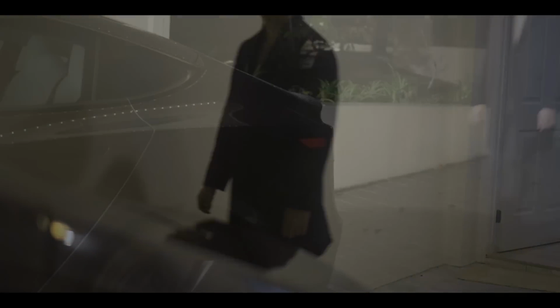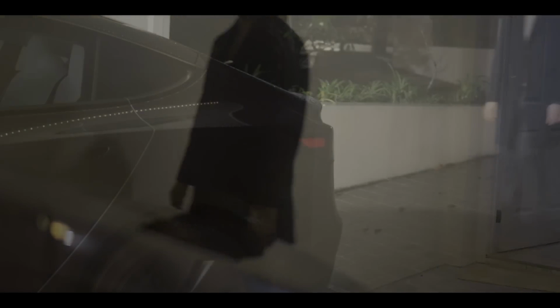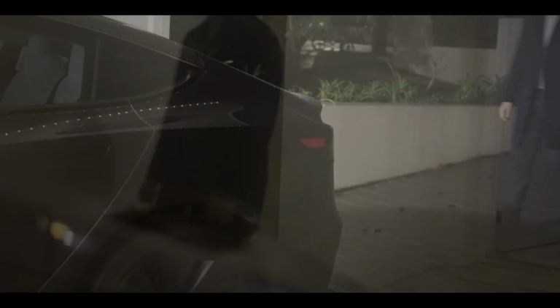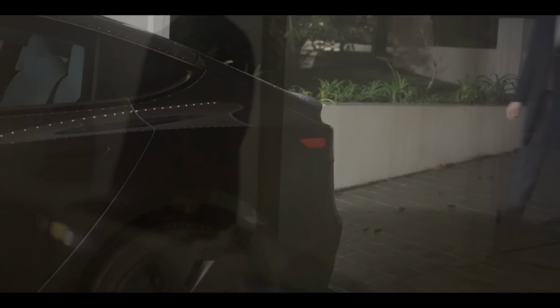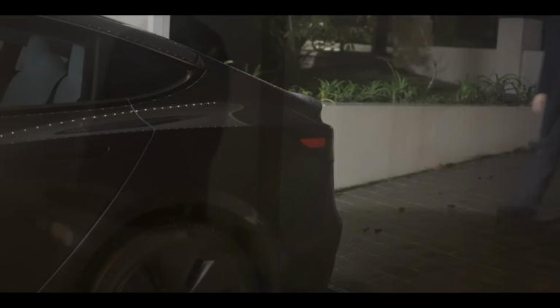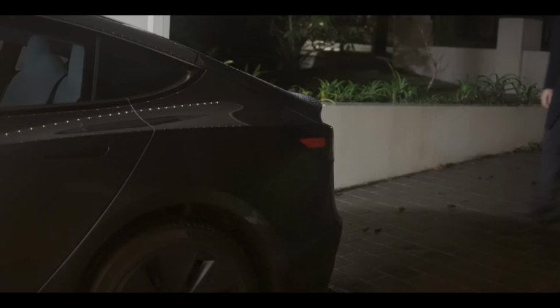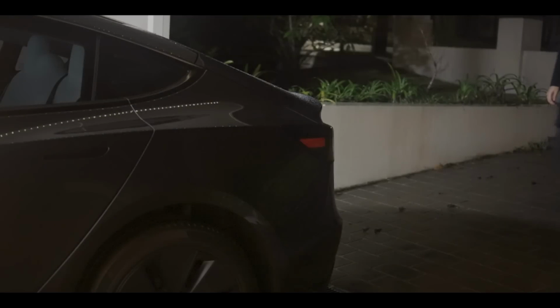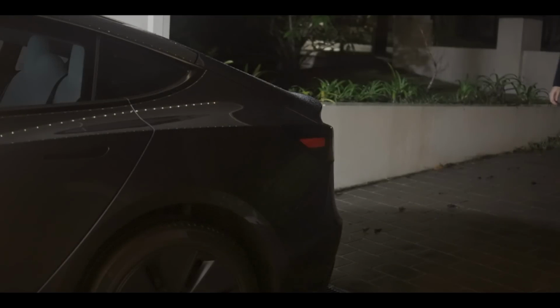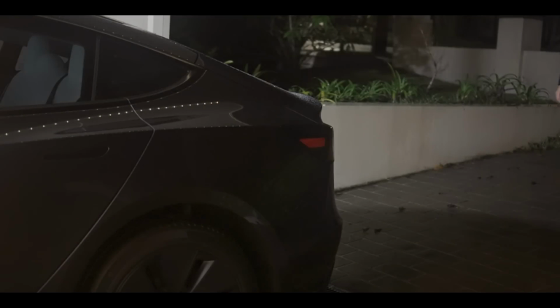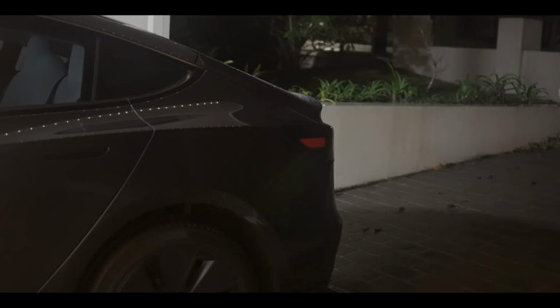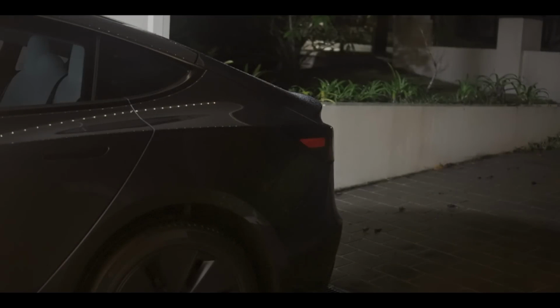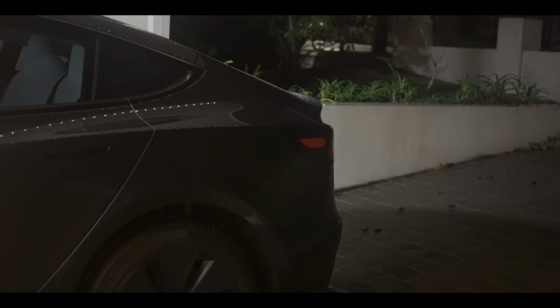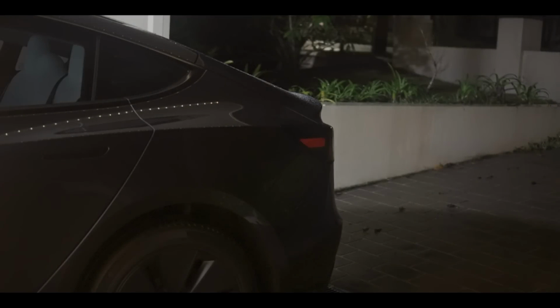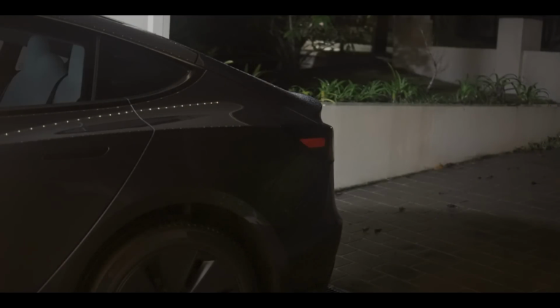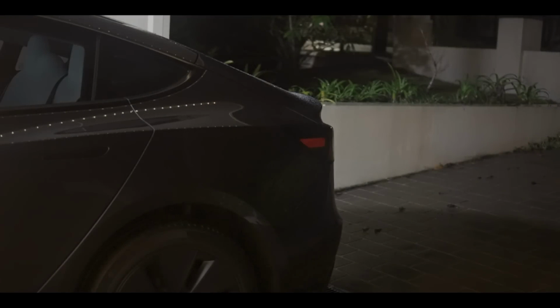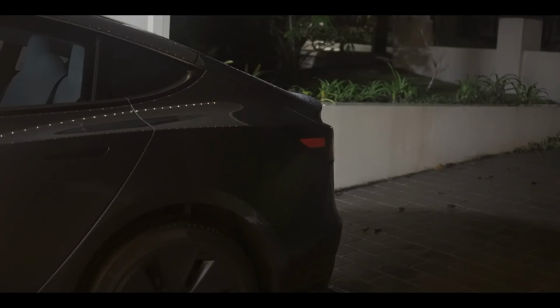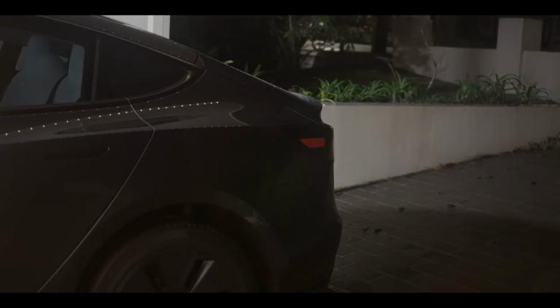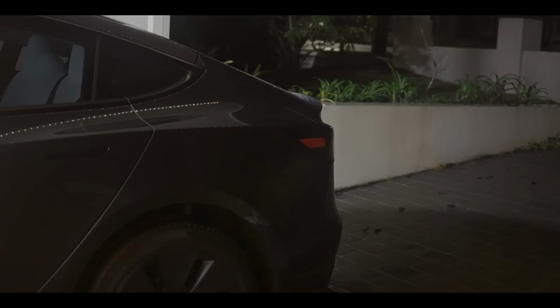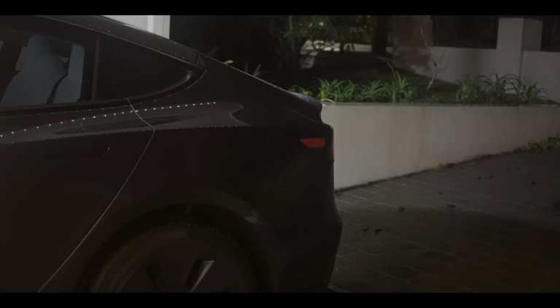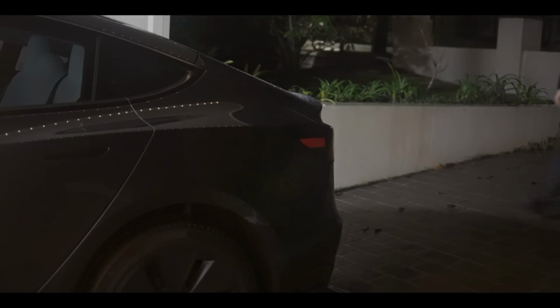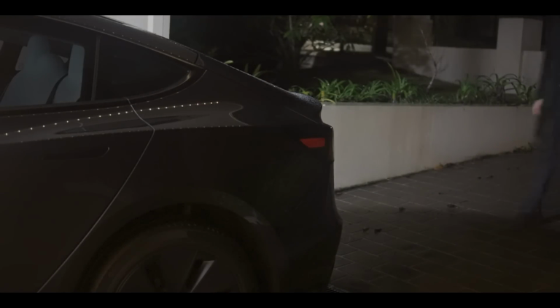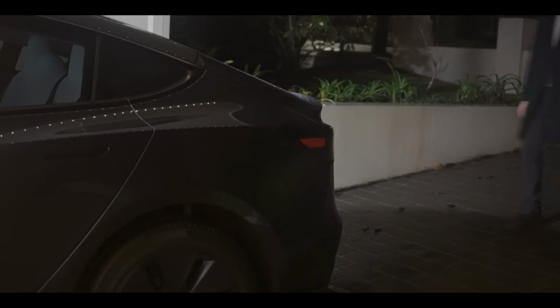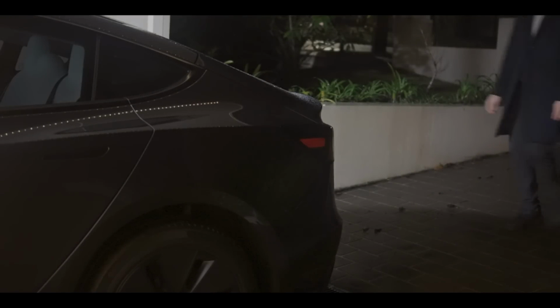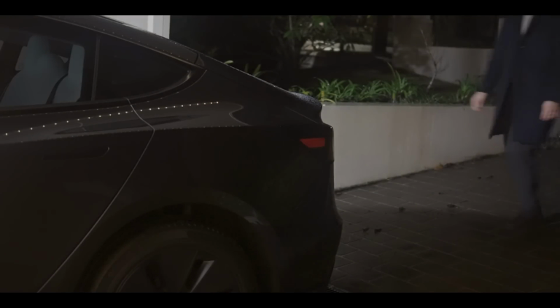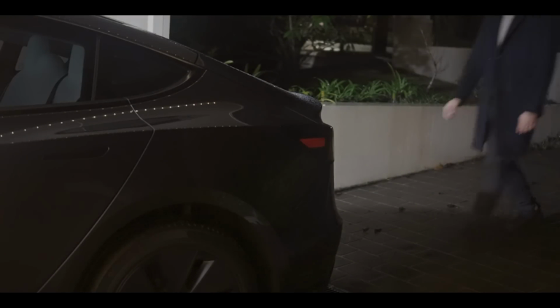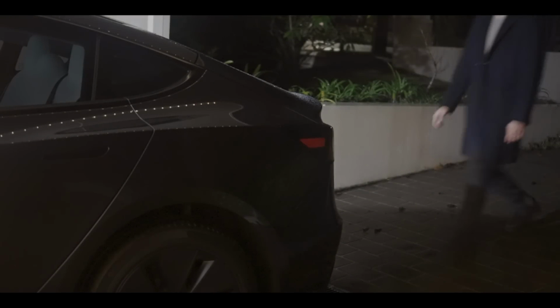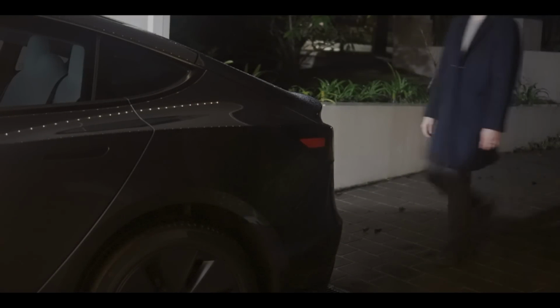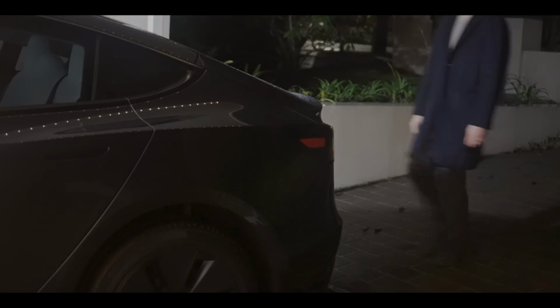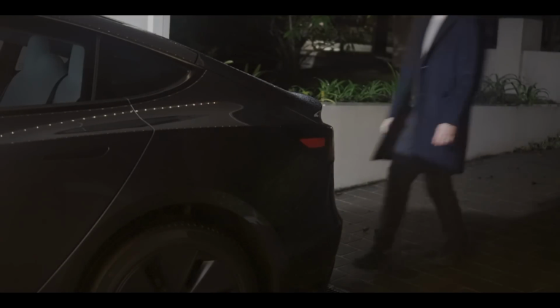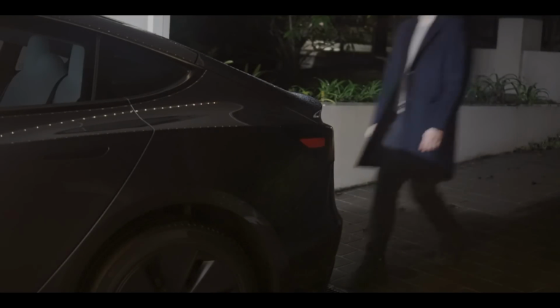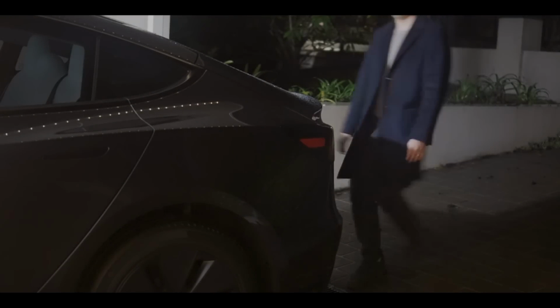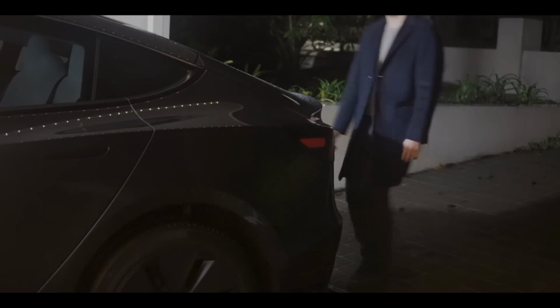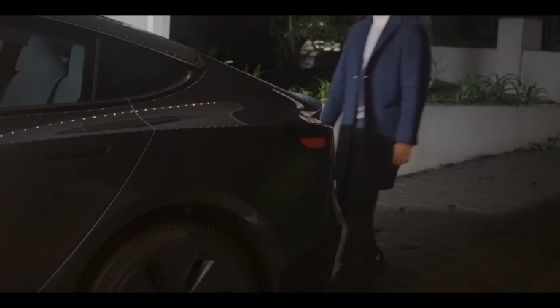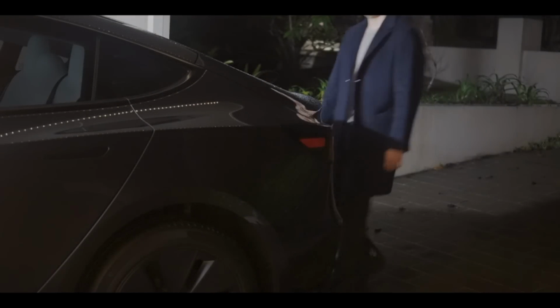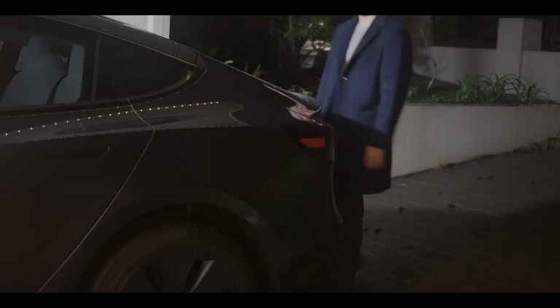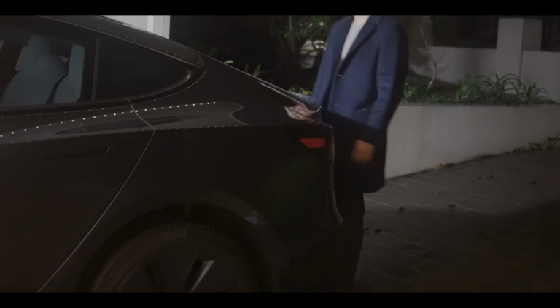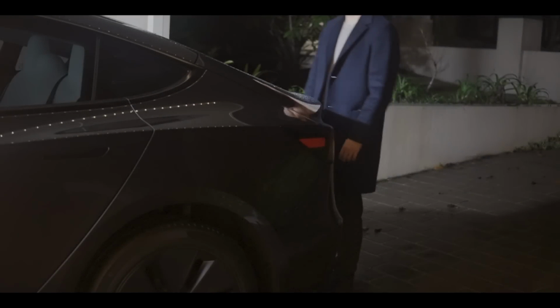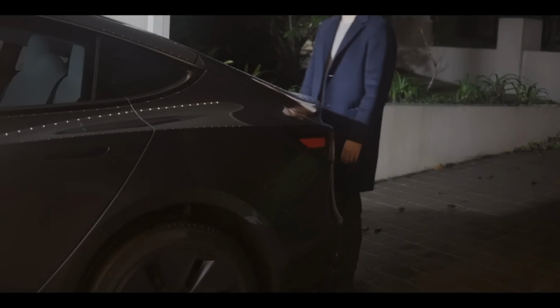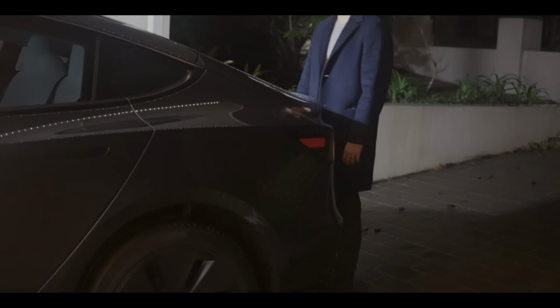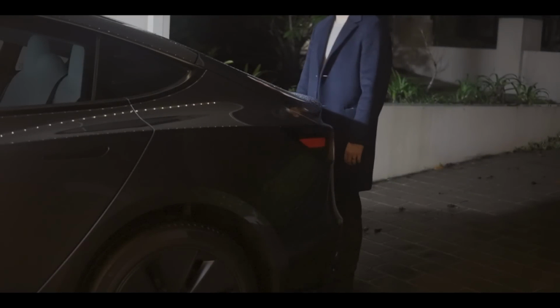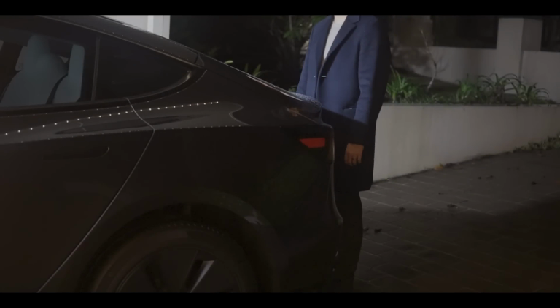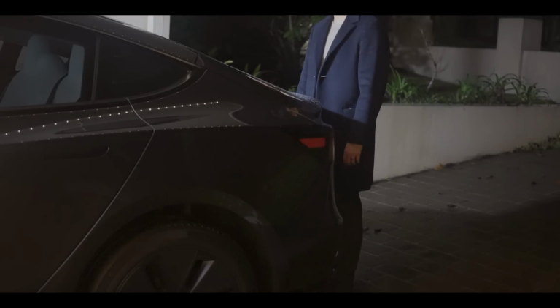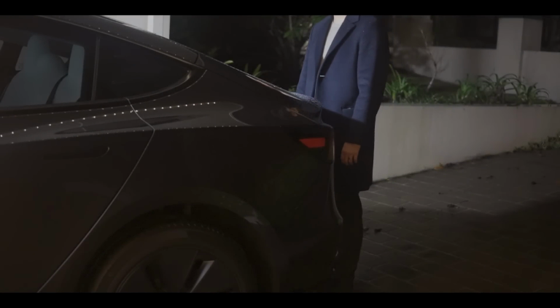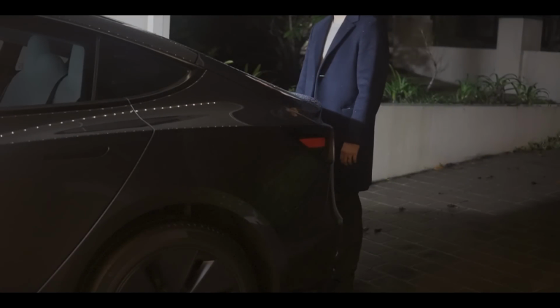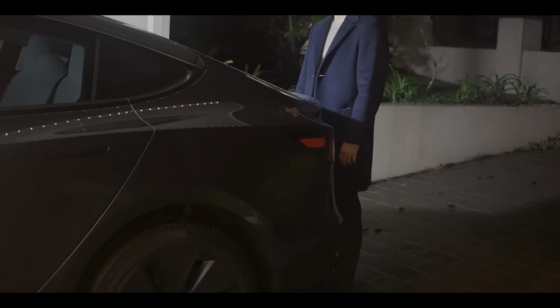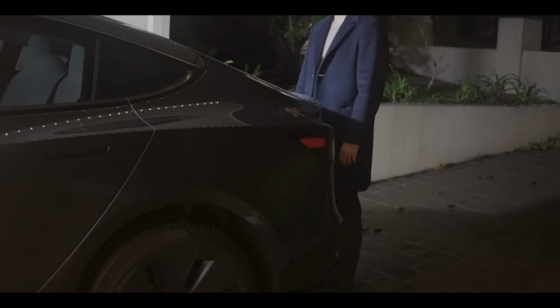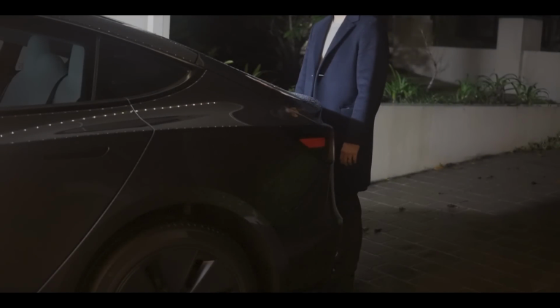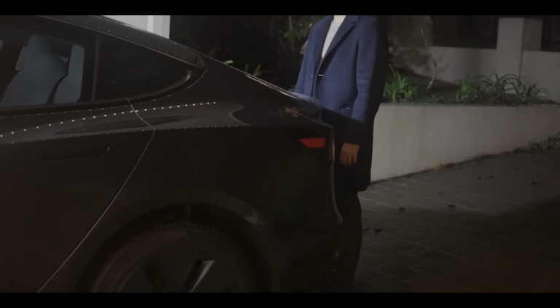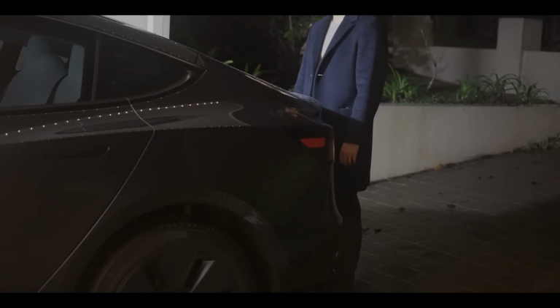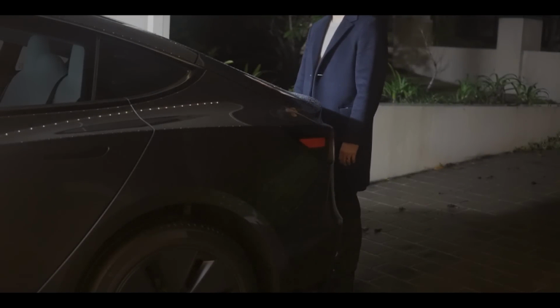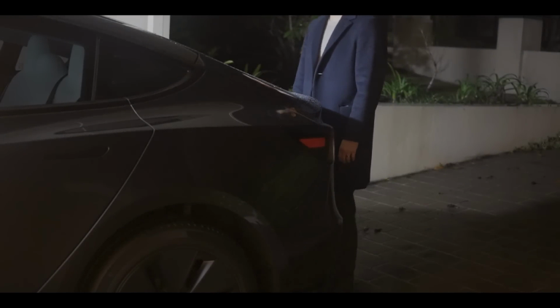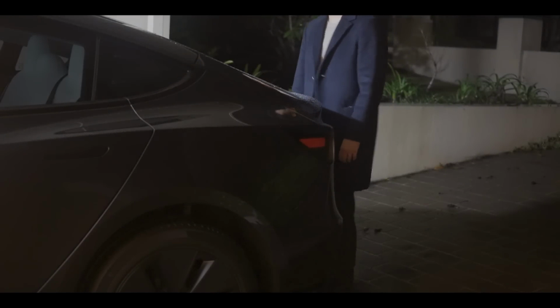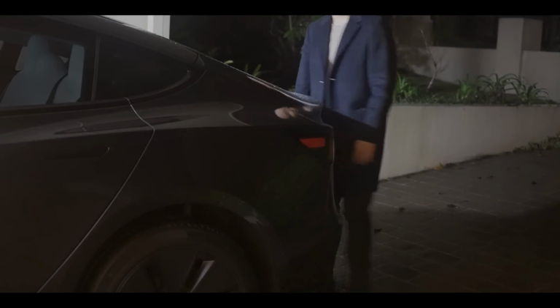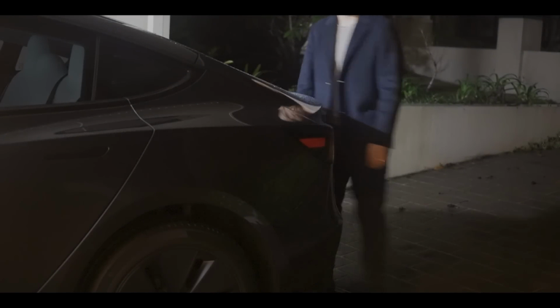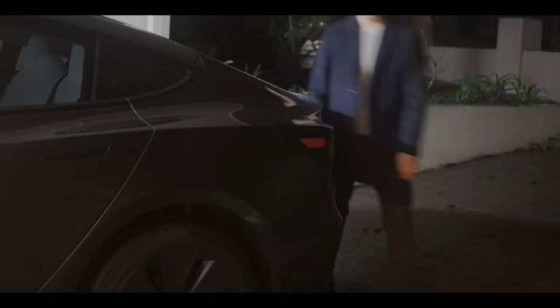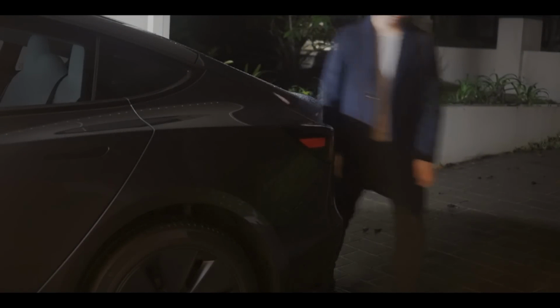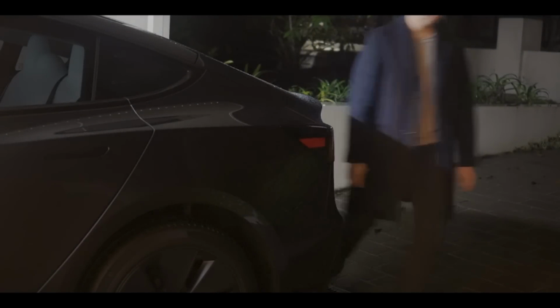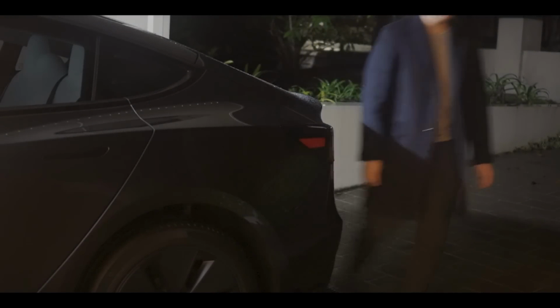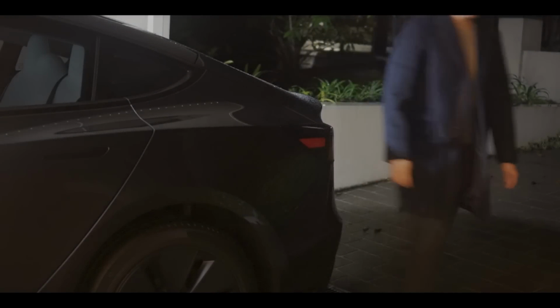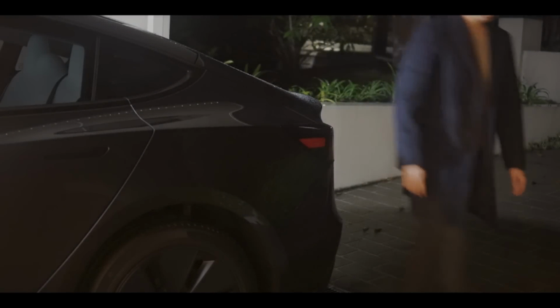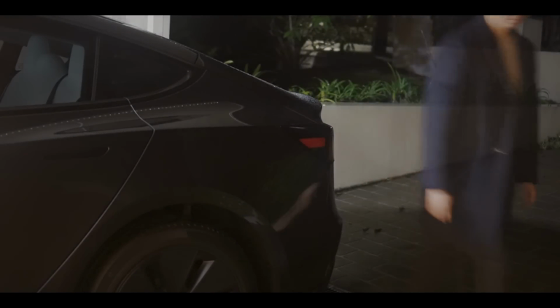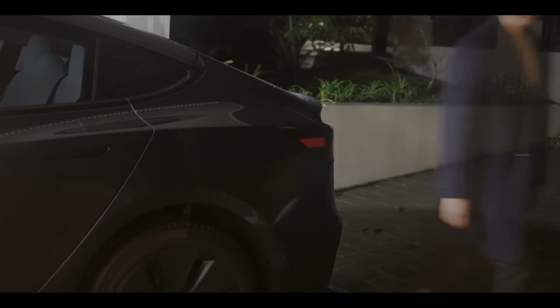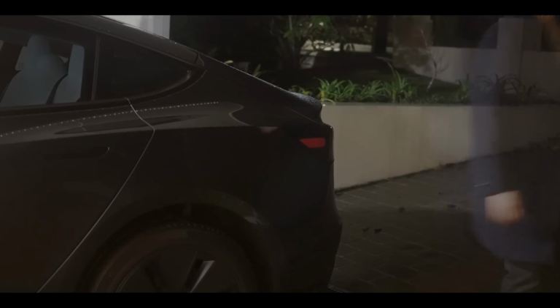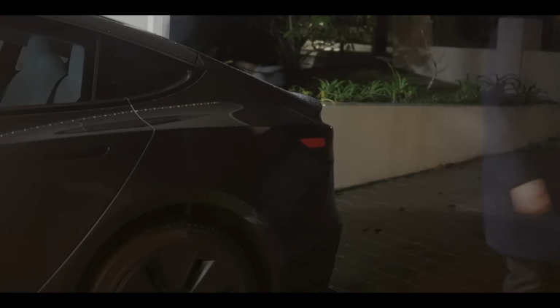I wanted to test out this feature outside in the dark as well. It's raining a little bit, but no issues from the looks of it — it's working fine.